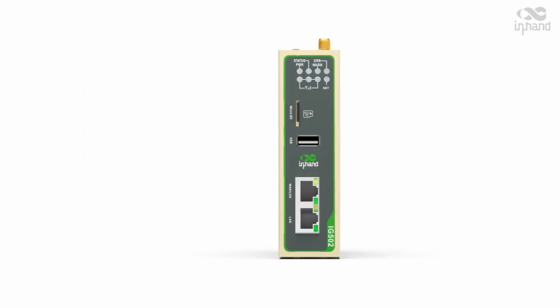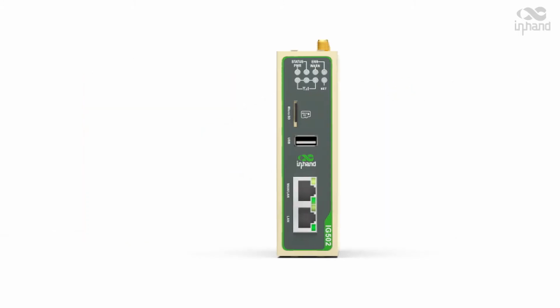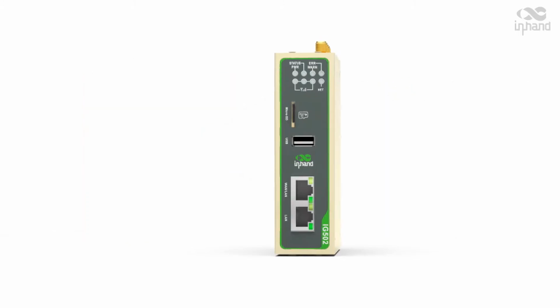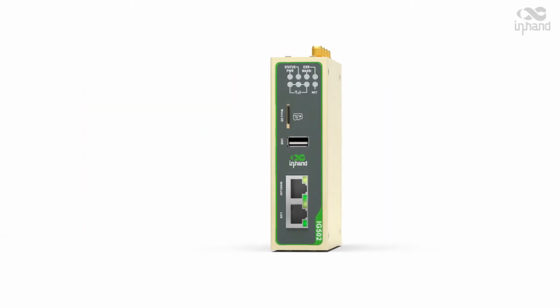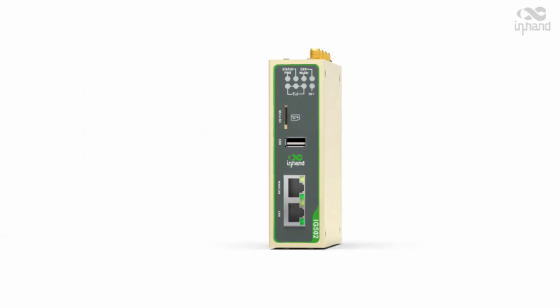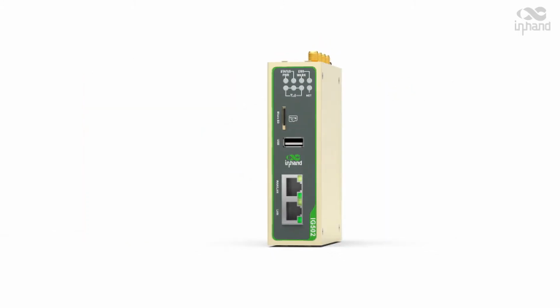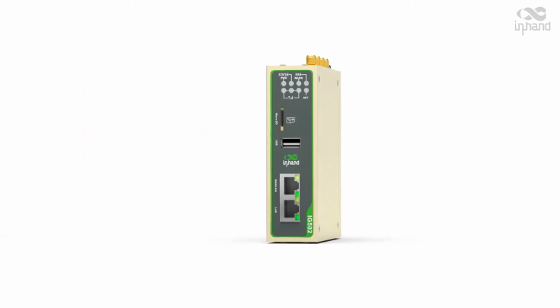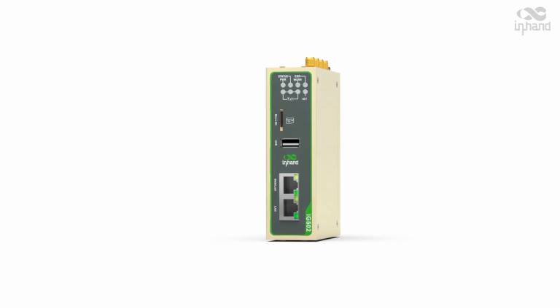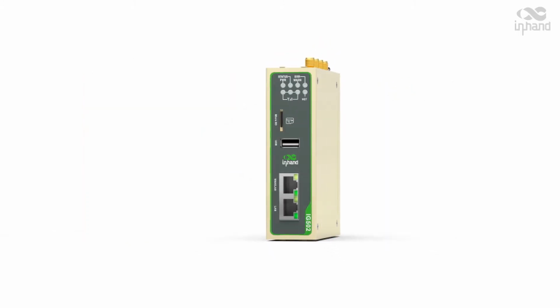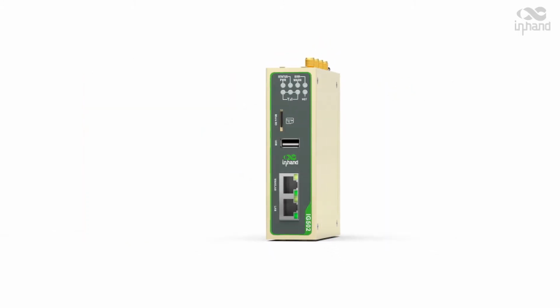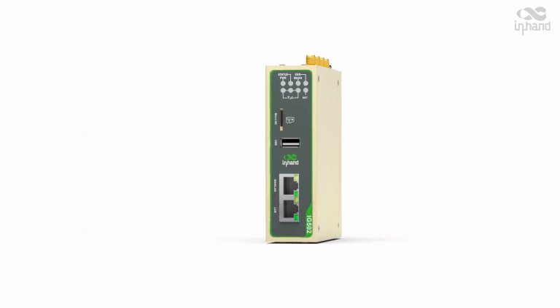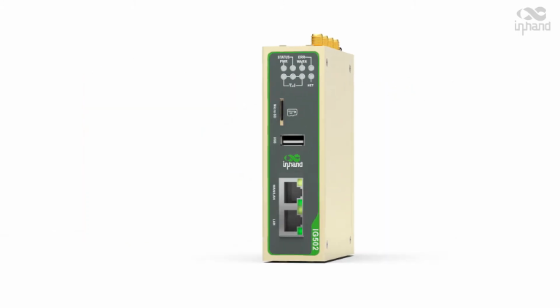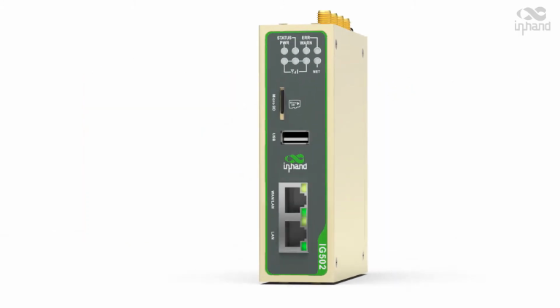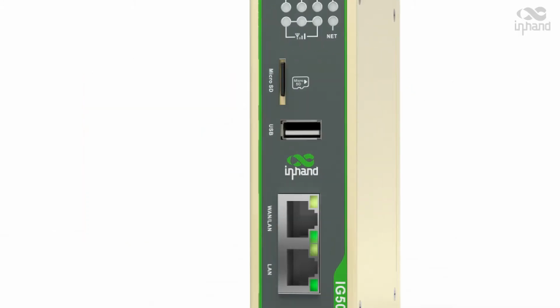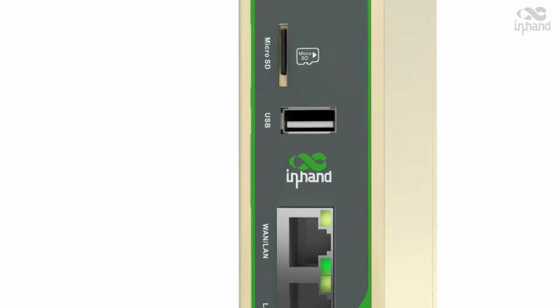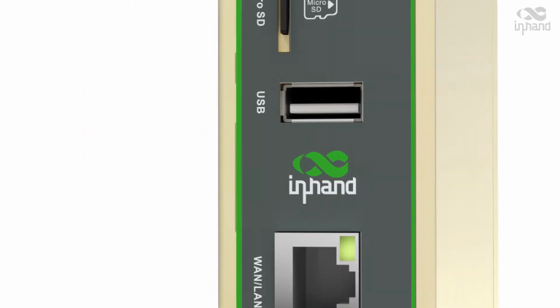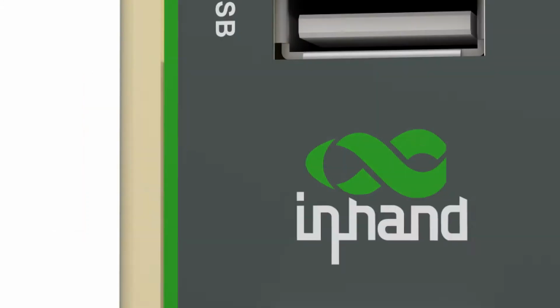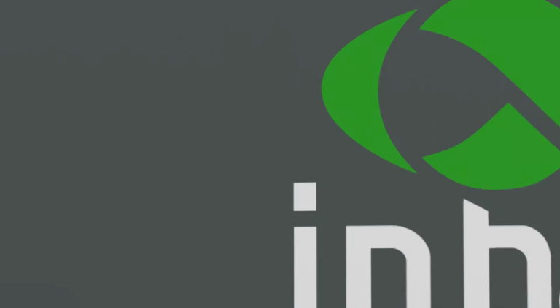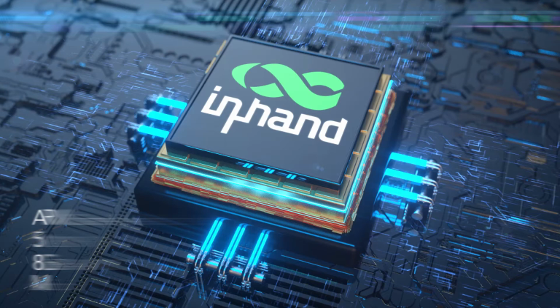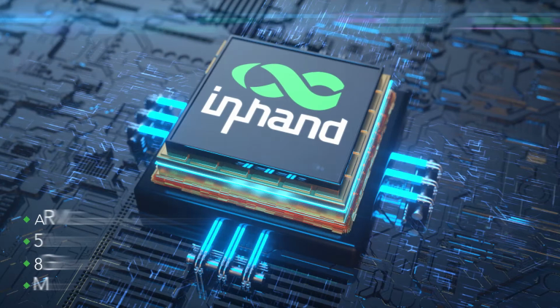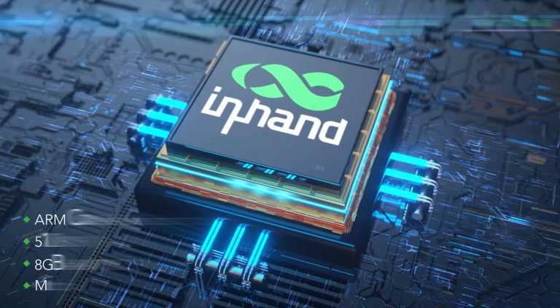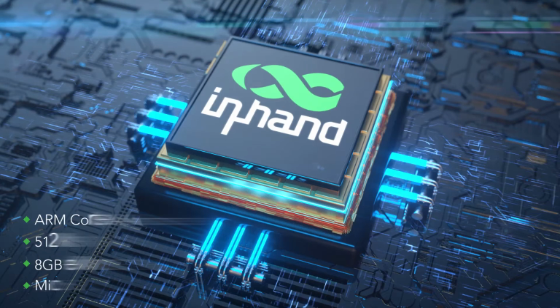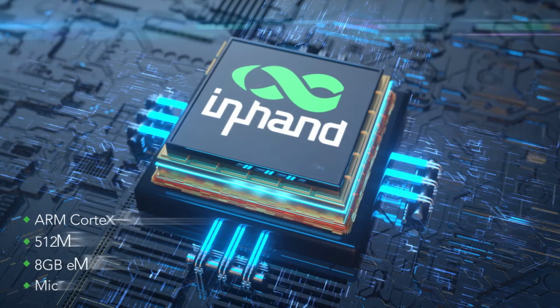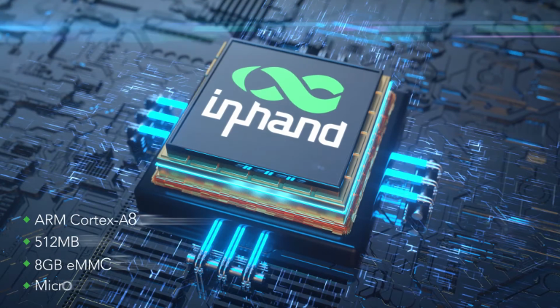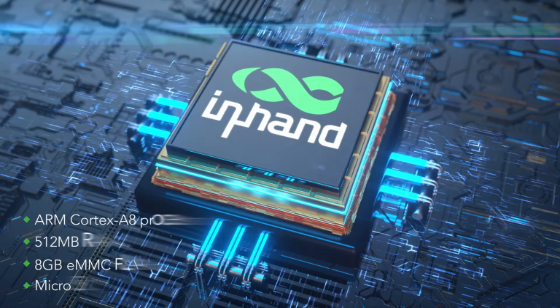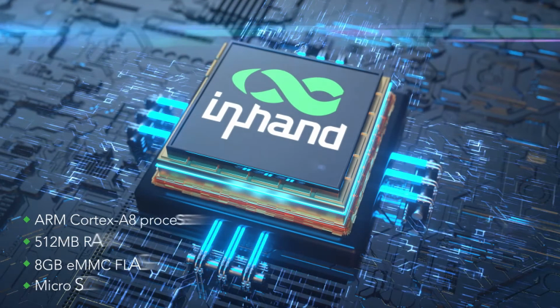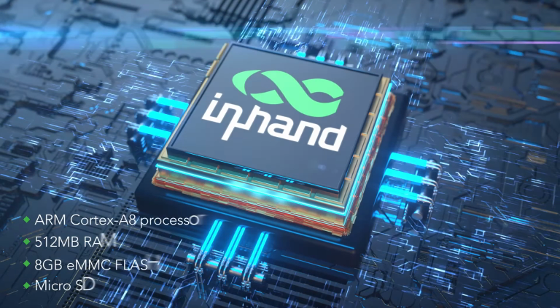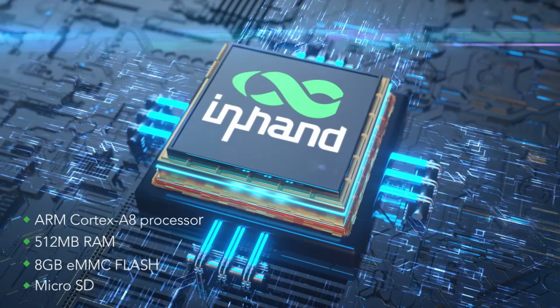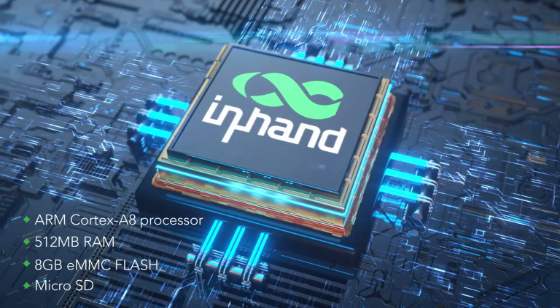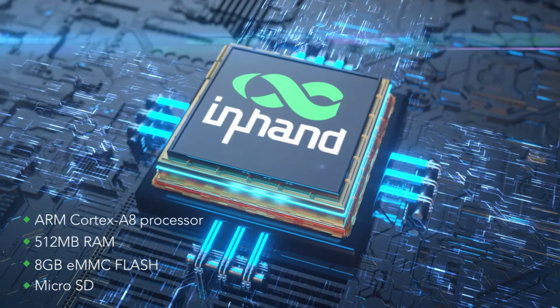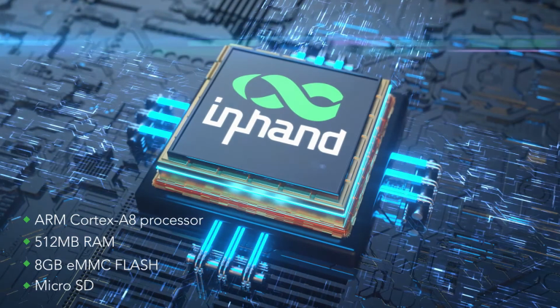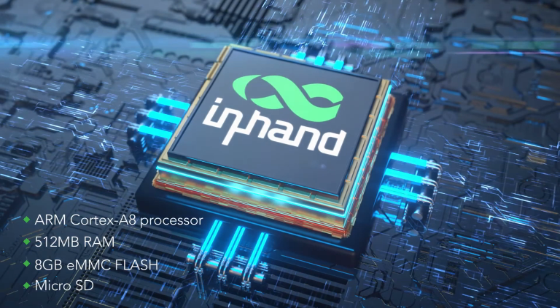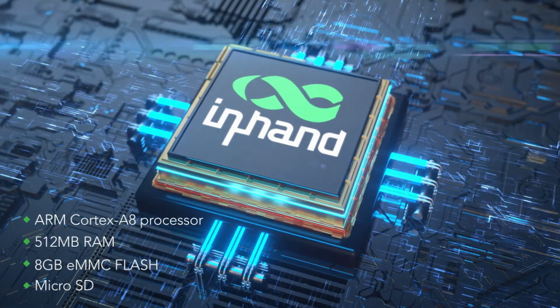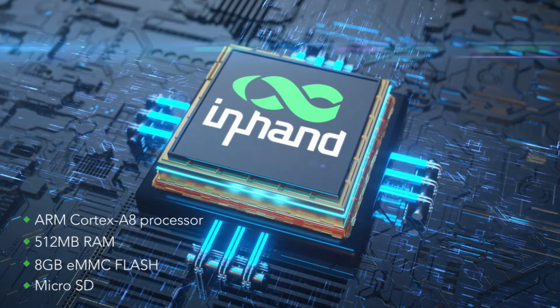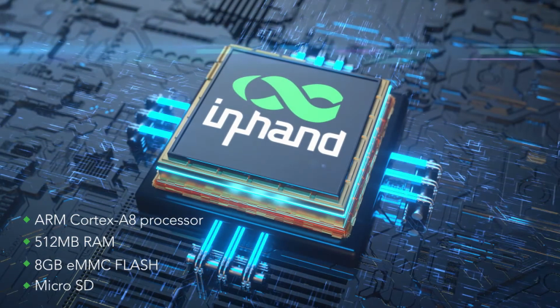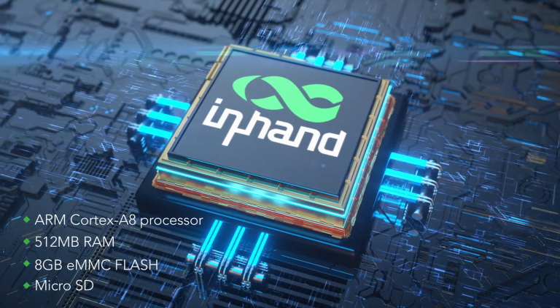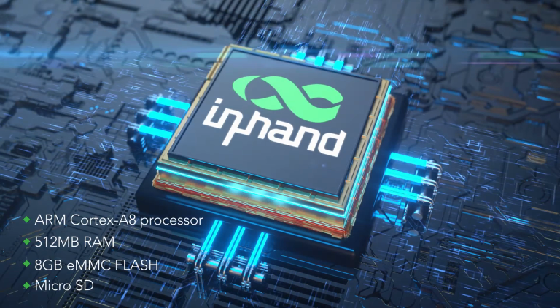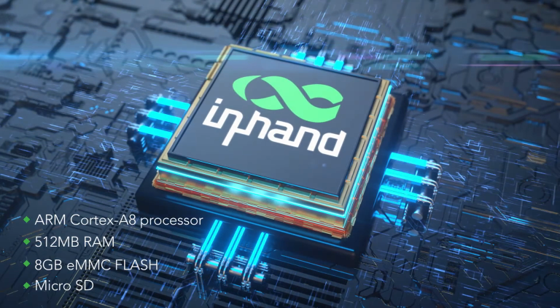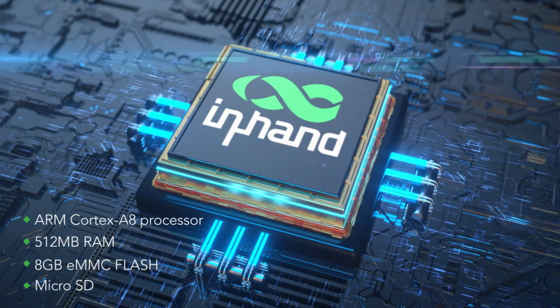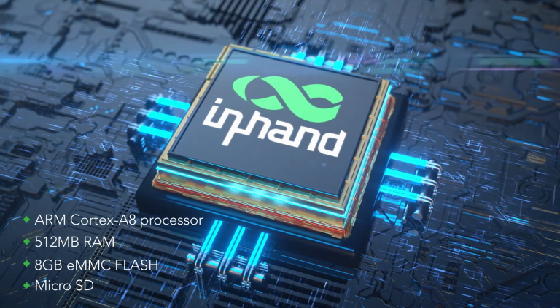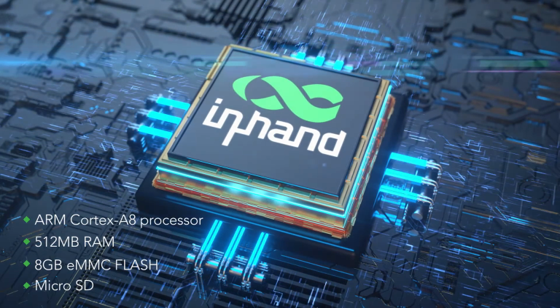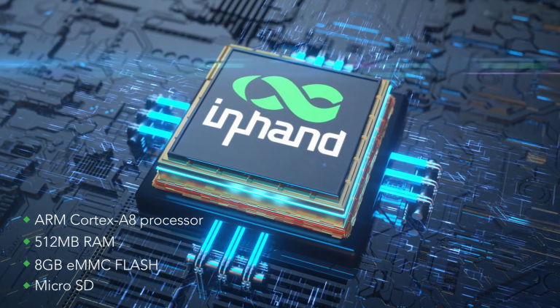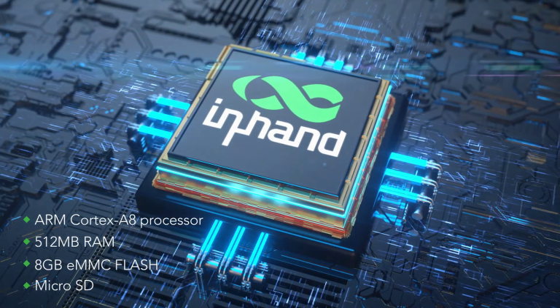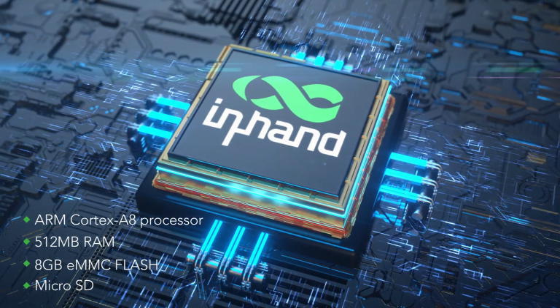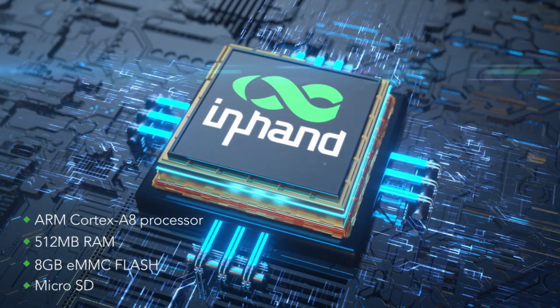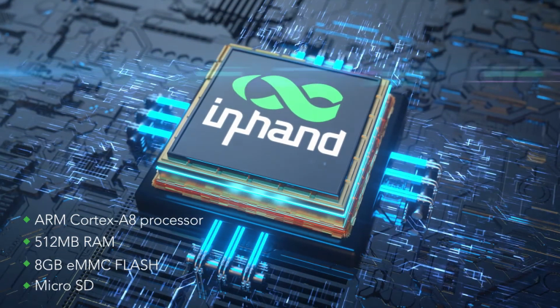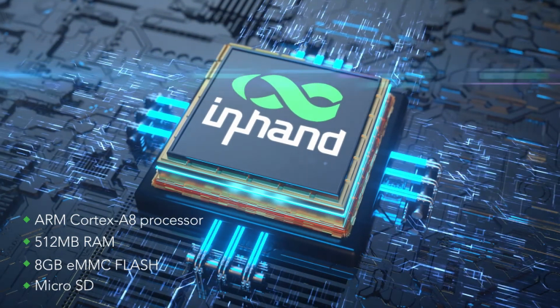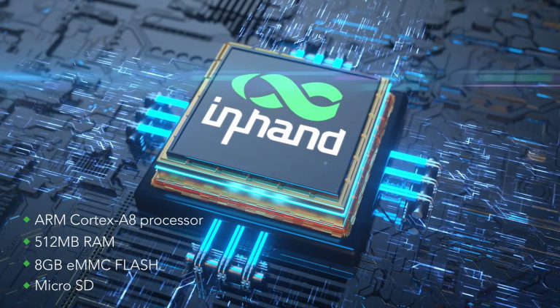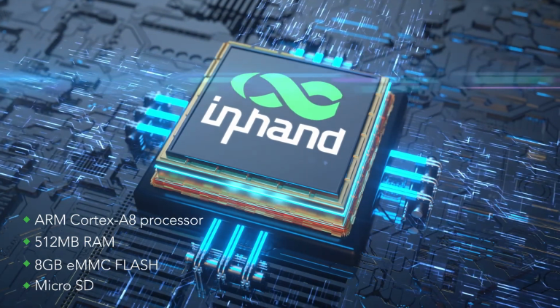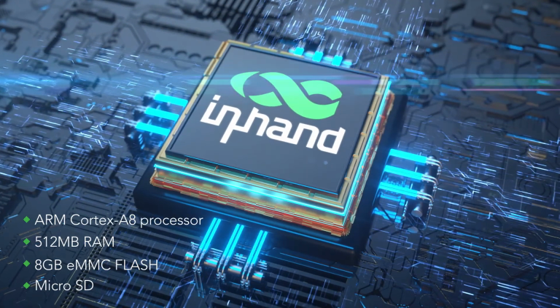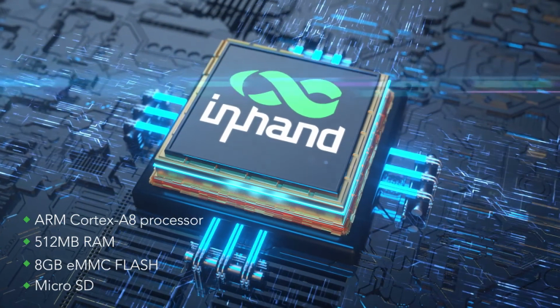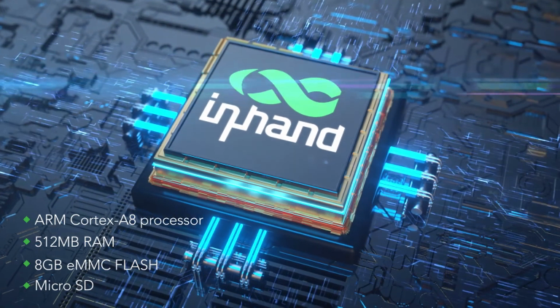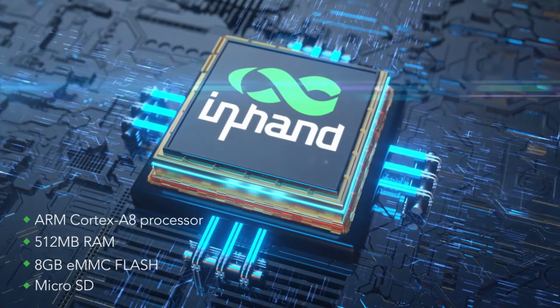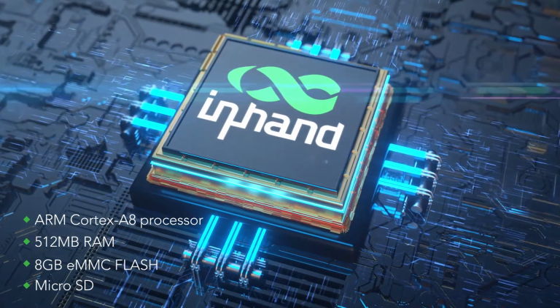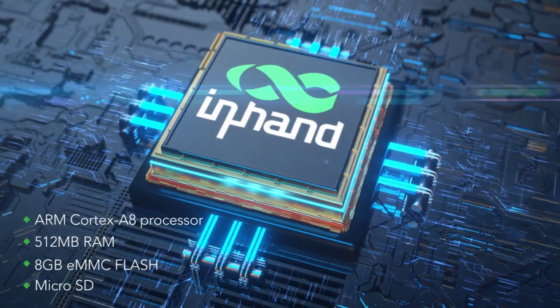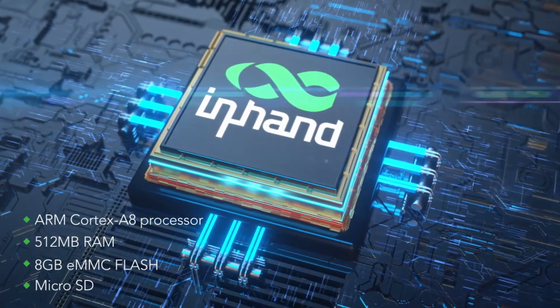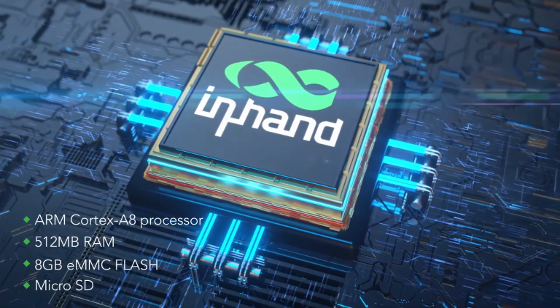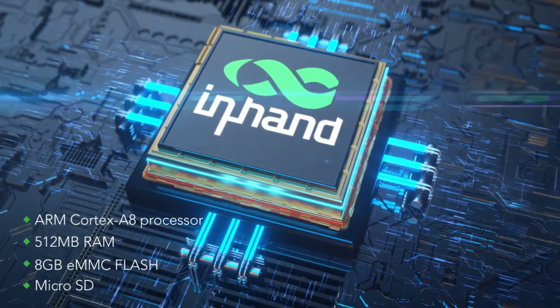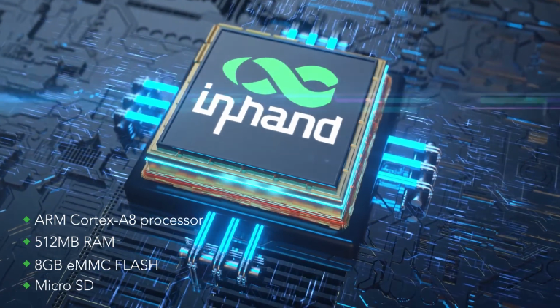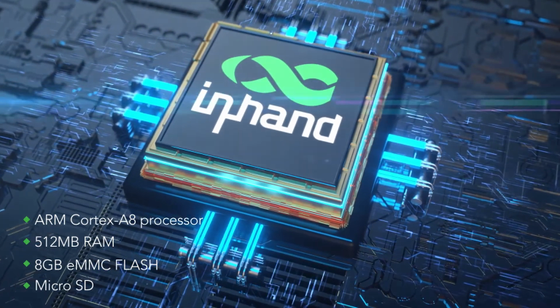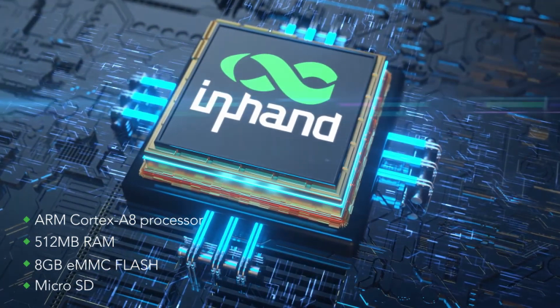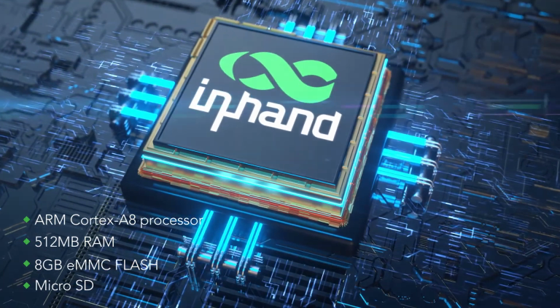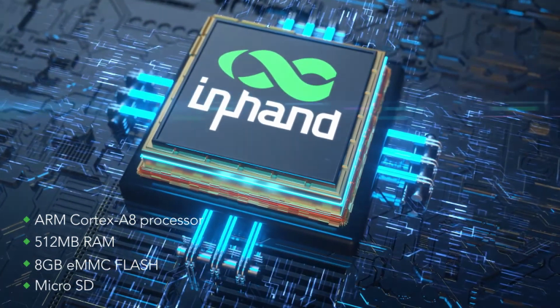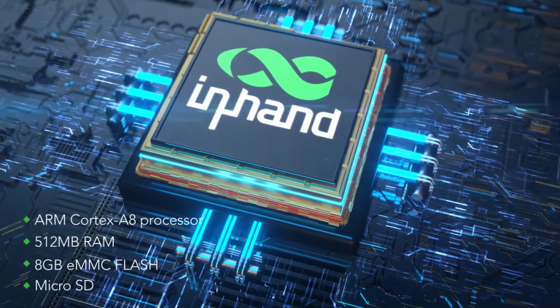Embedded with an ARM Cortex-A8 processor, the IG502 delivers powerful edge computing capabilities.